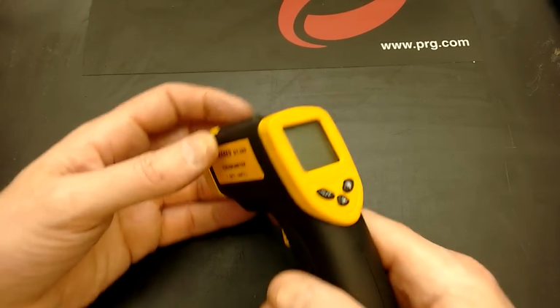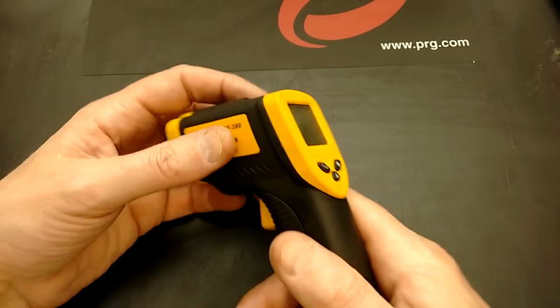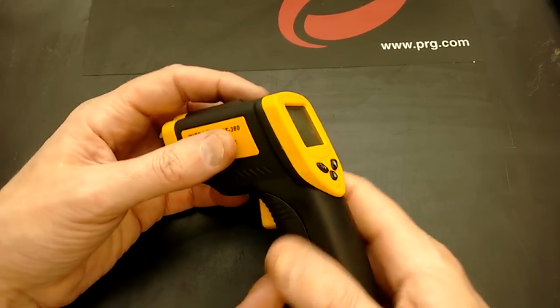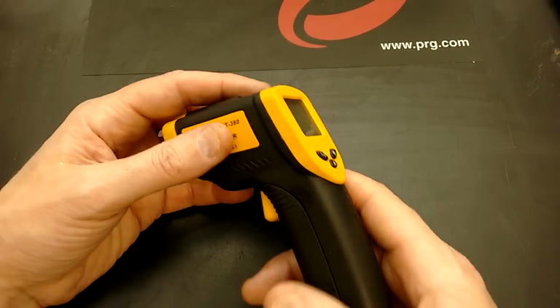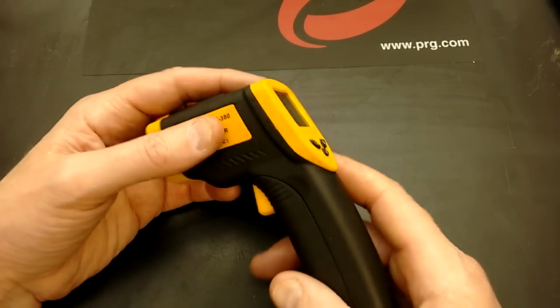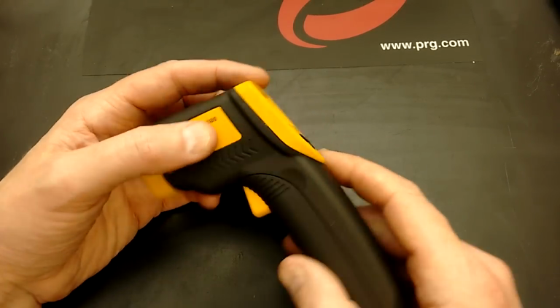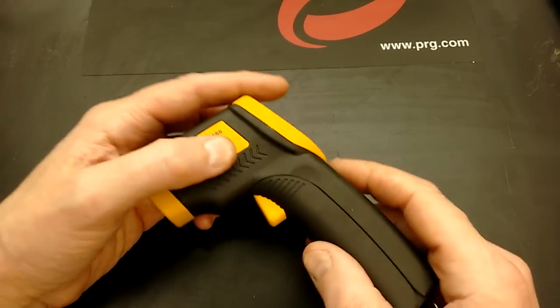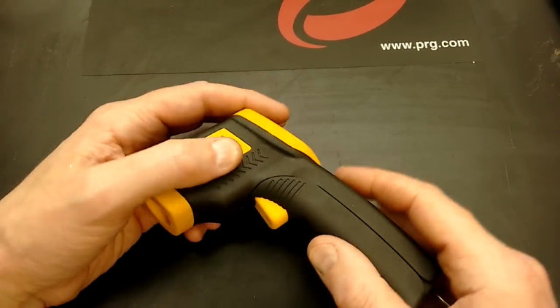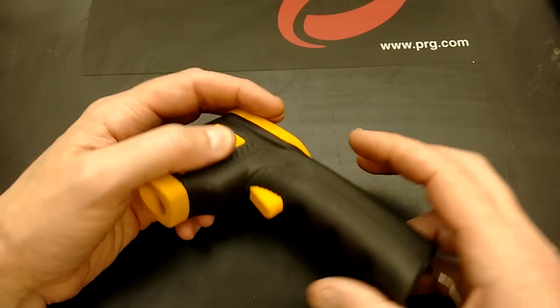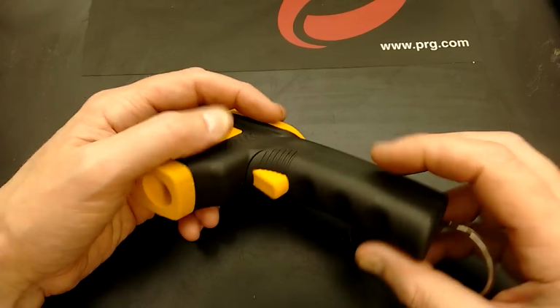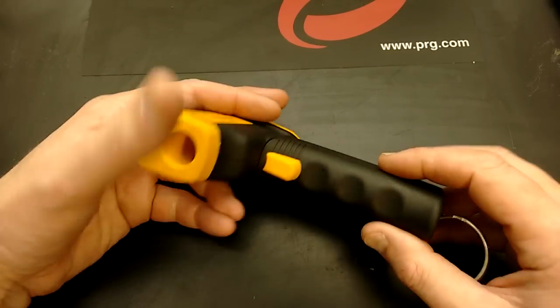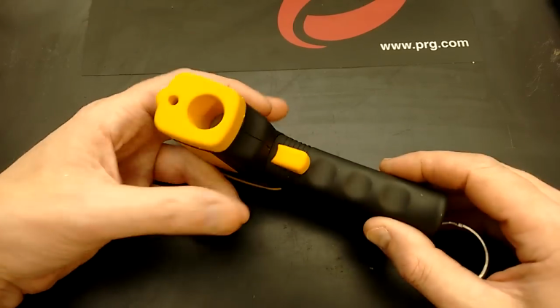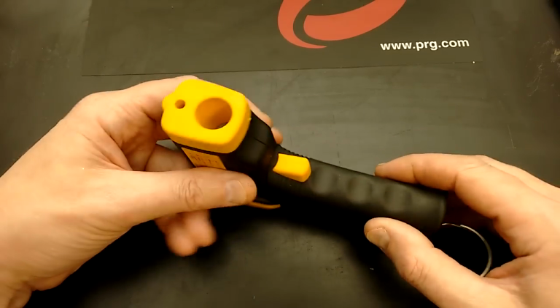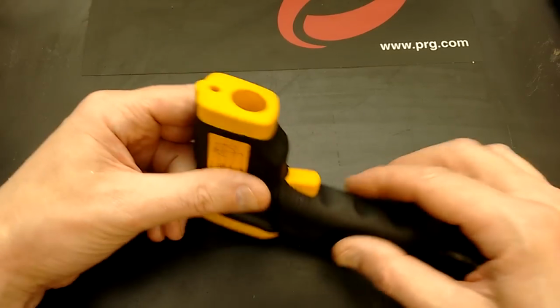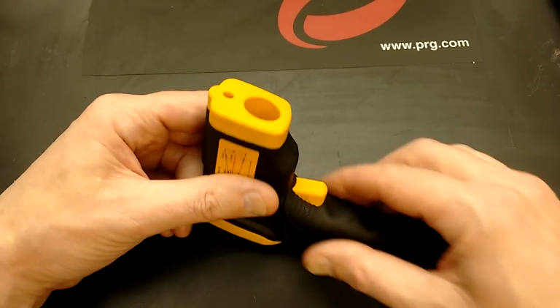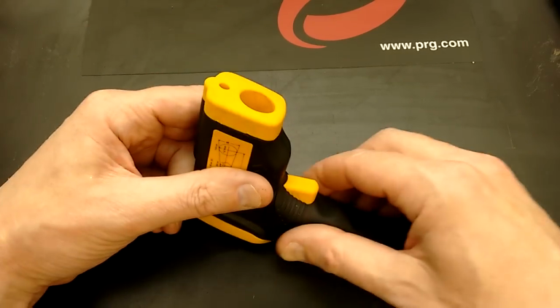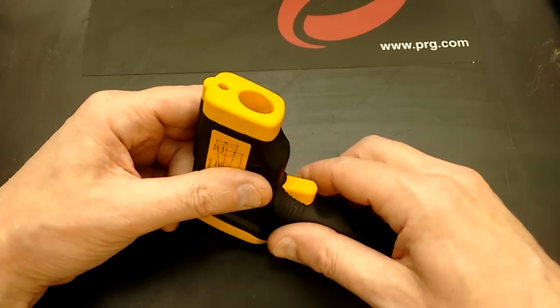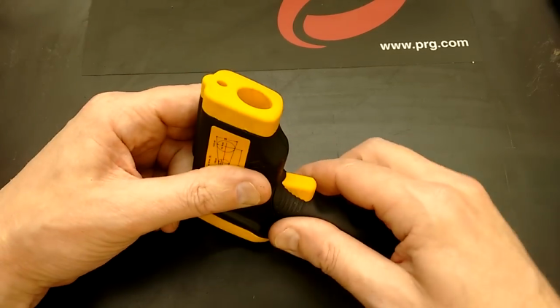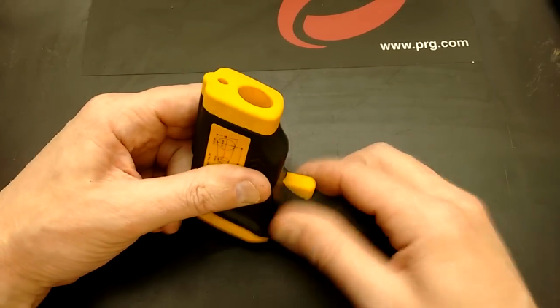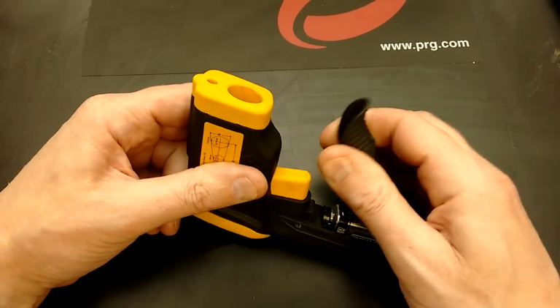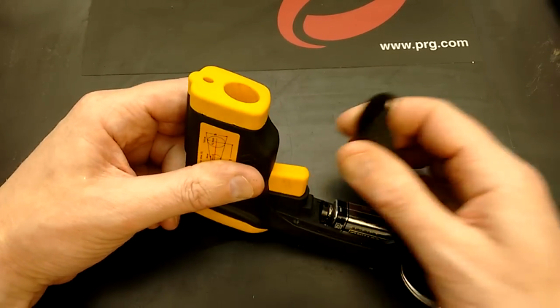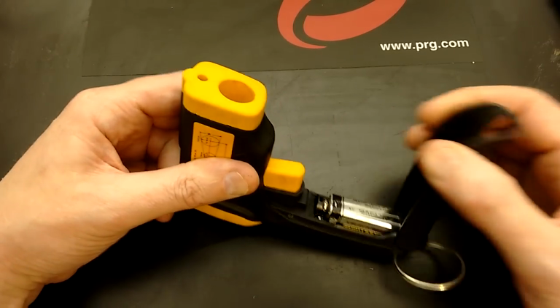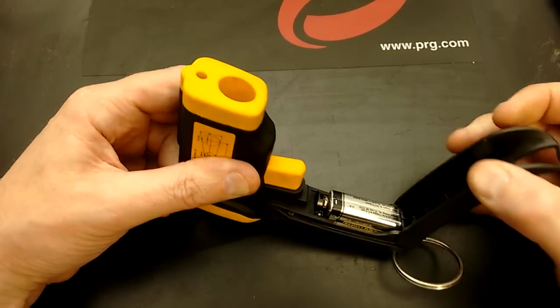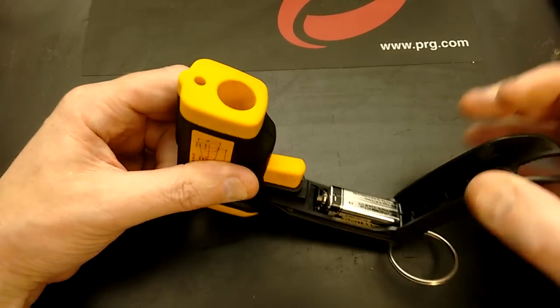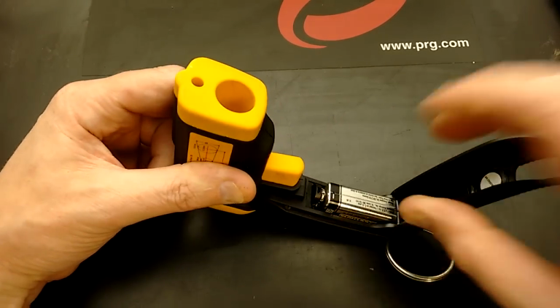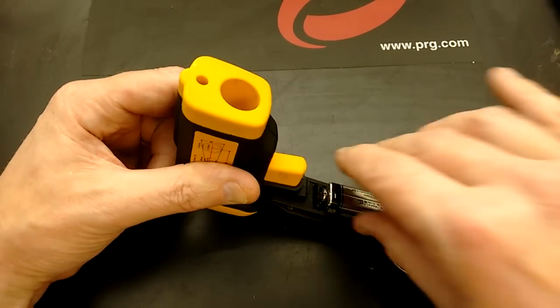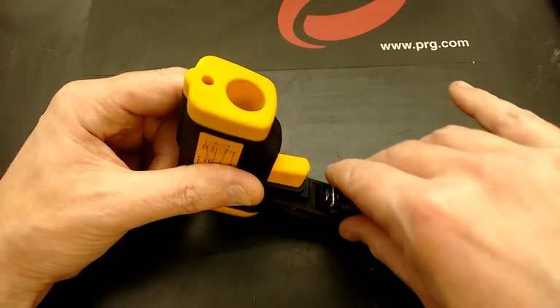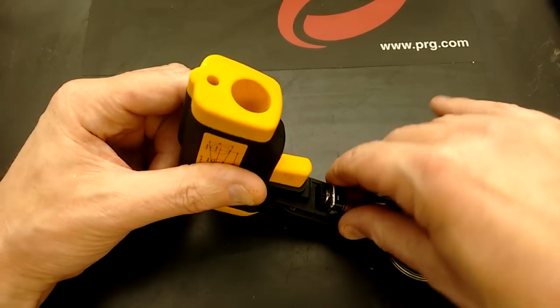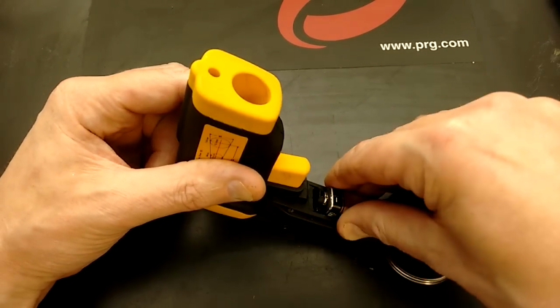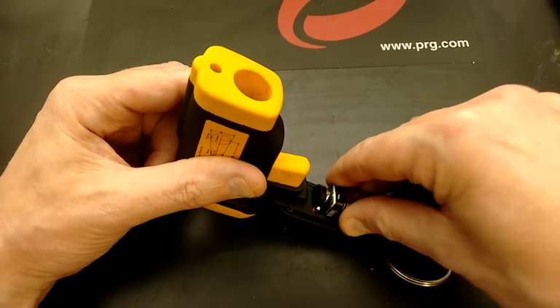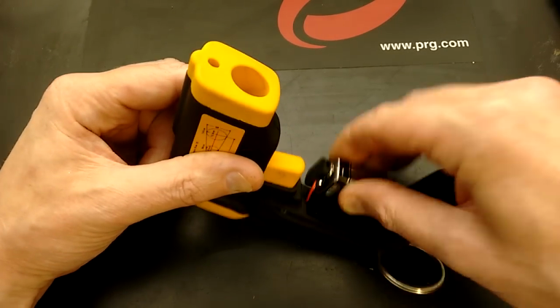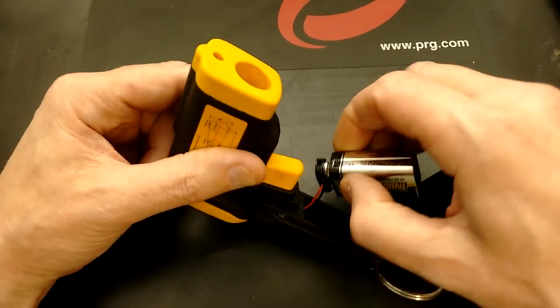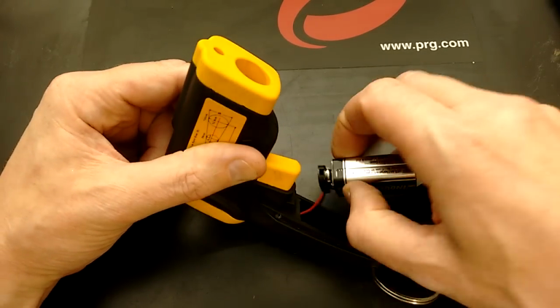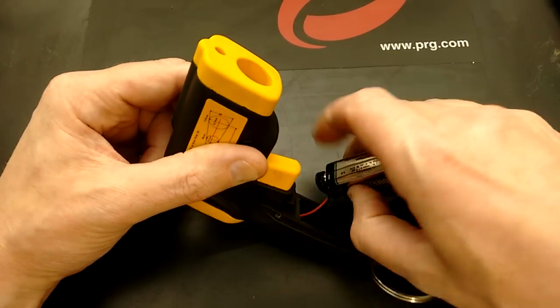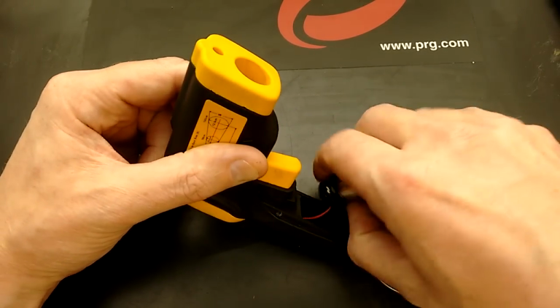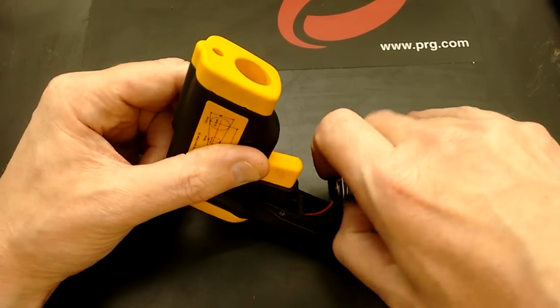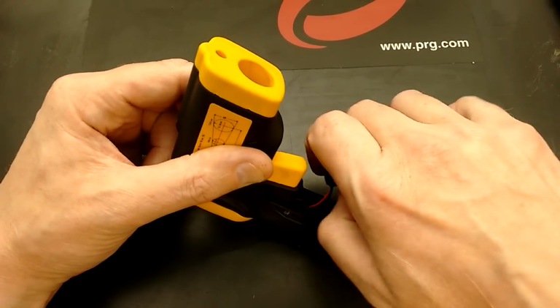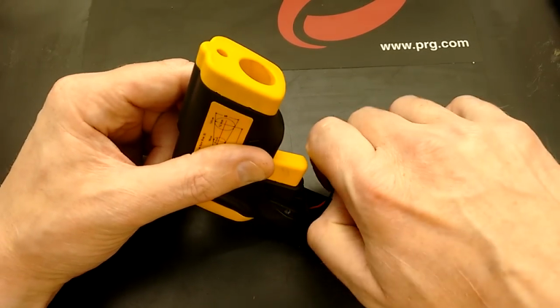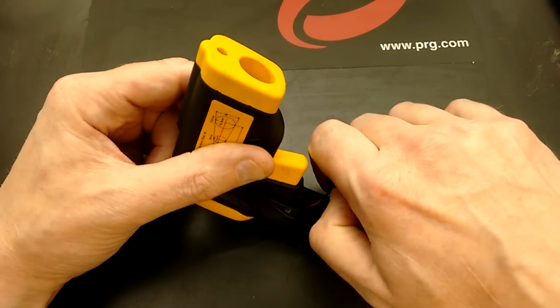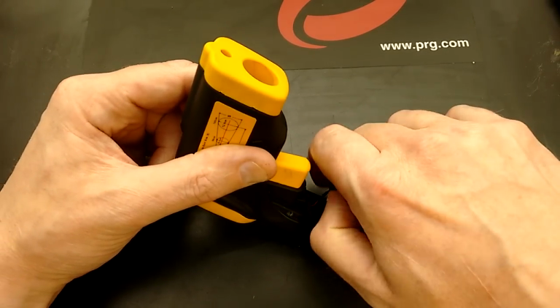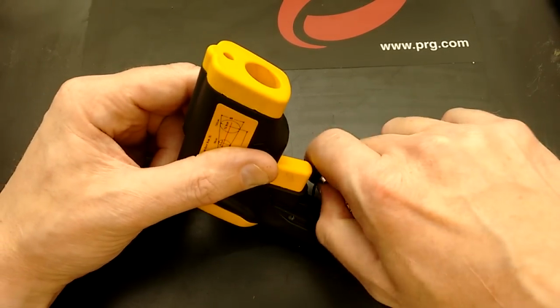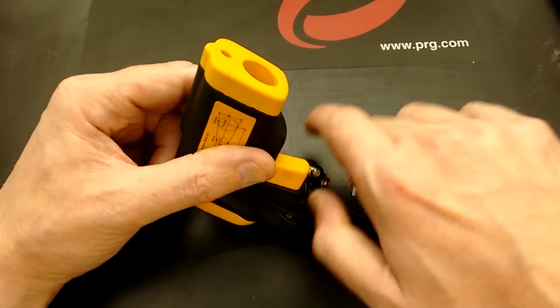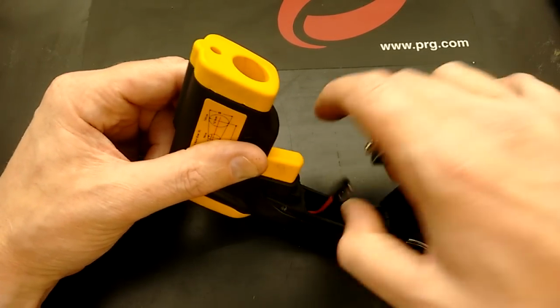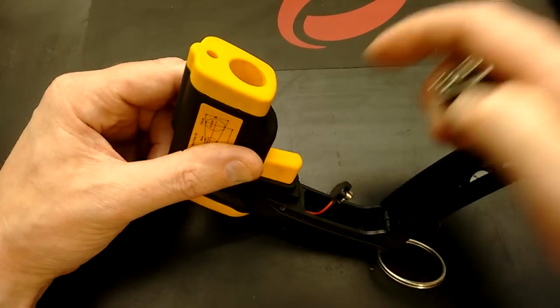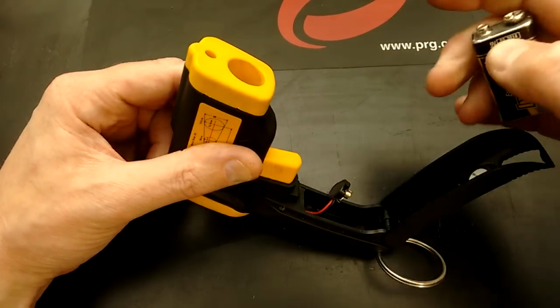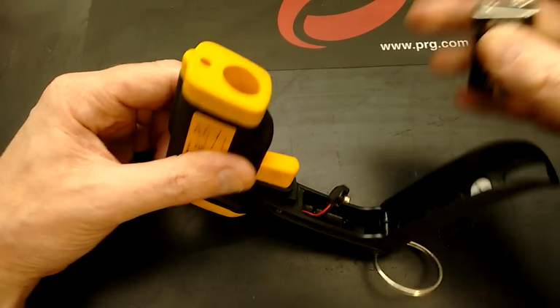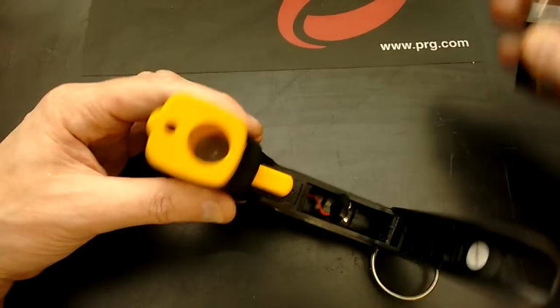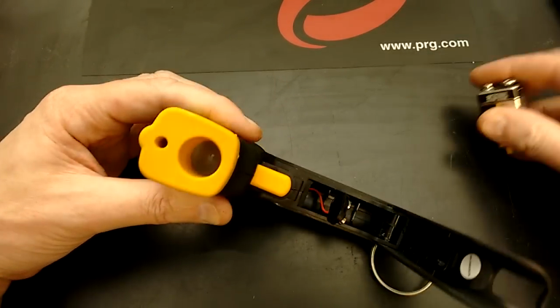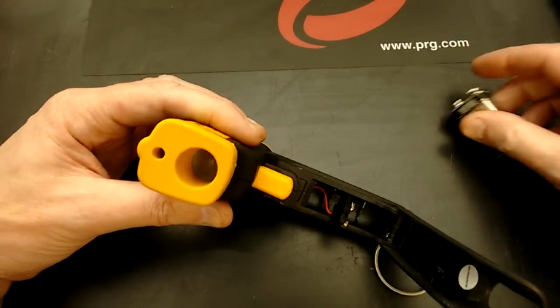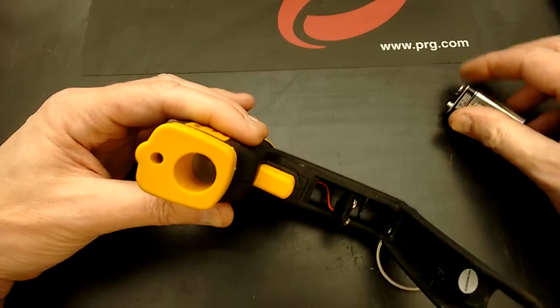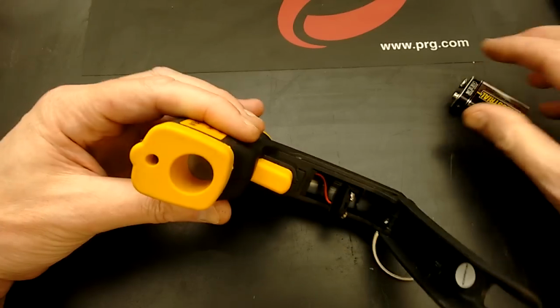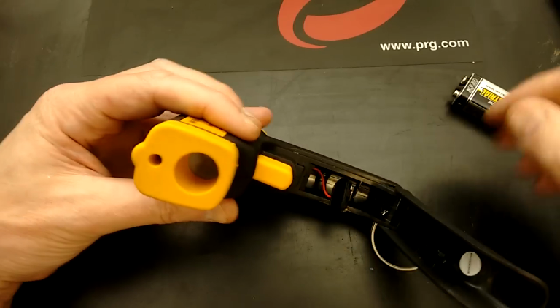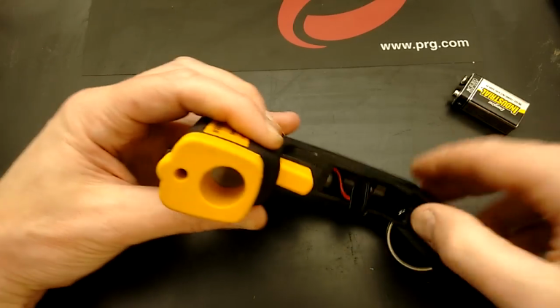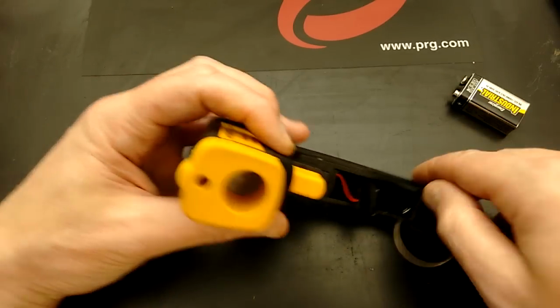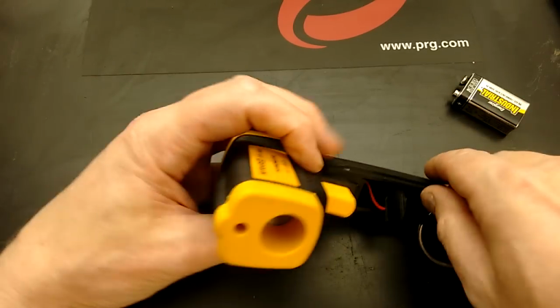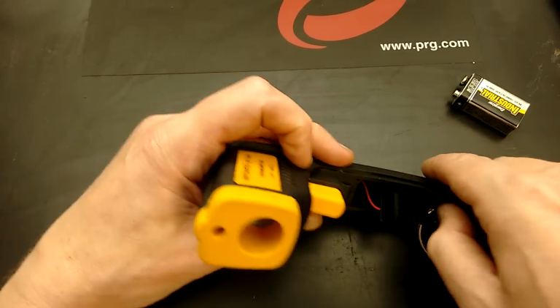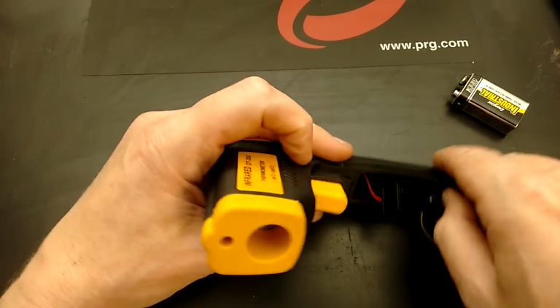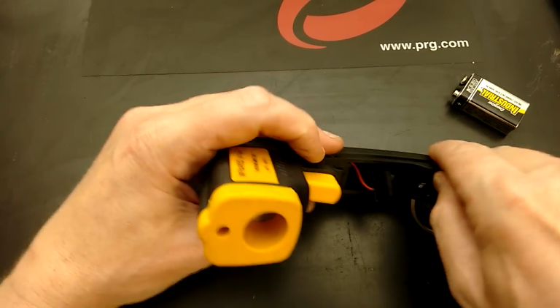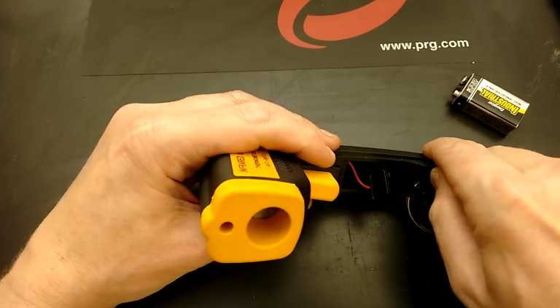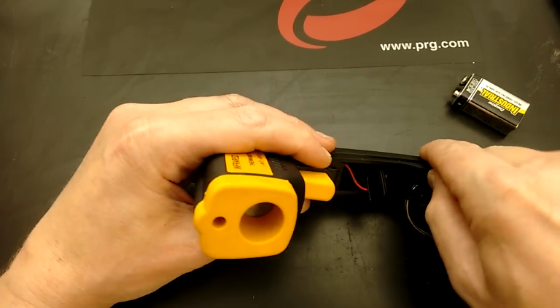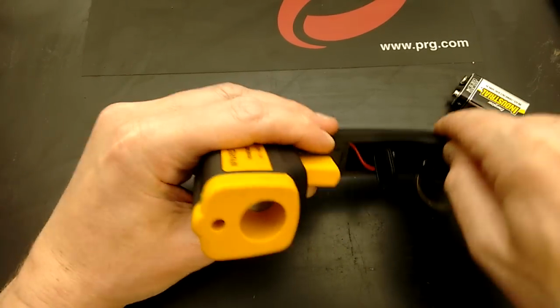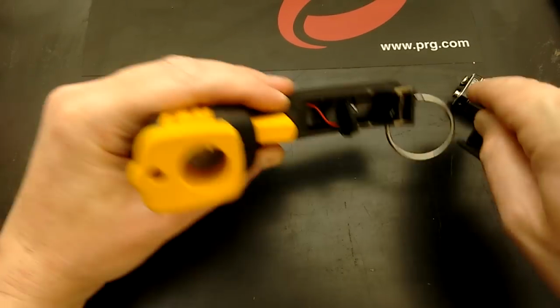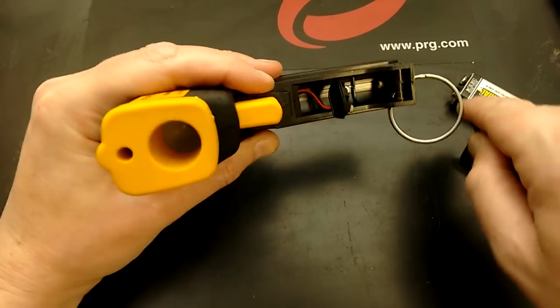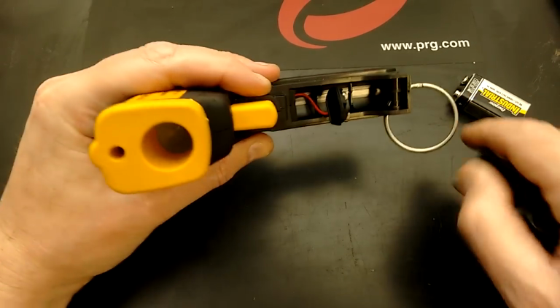But this one is completely dead and the battery is fine, so I'm wondering if the connector has come off. Let's pop this open.